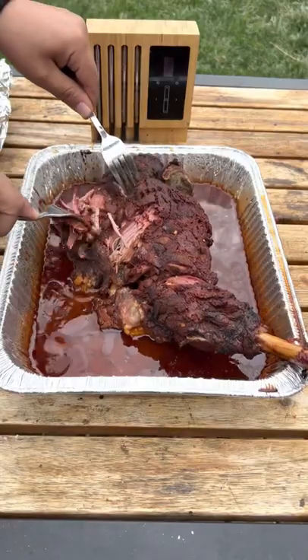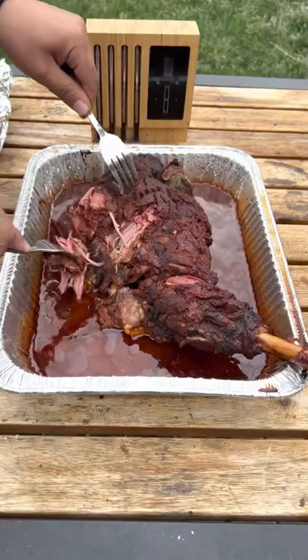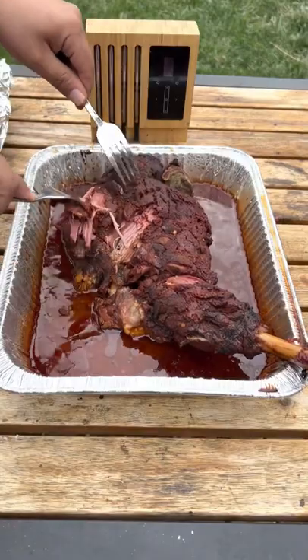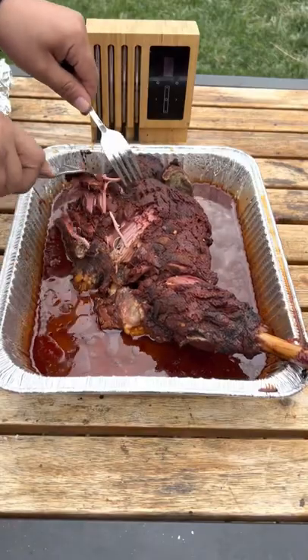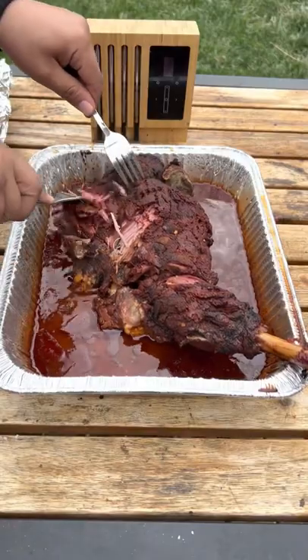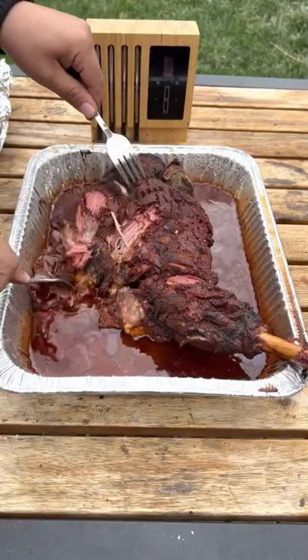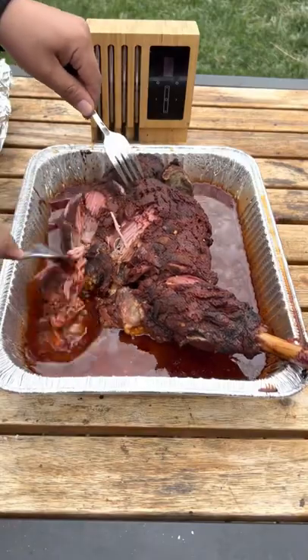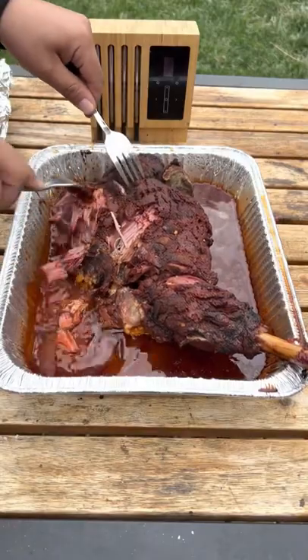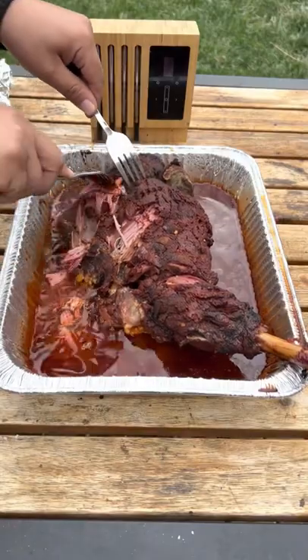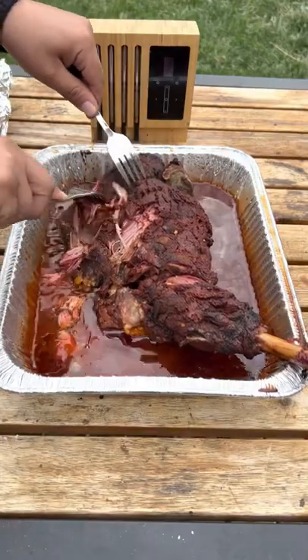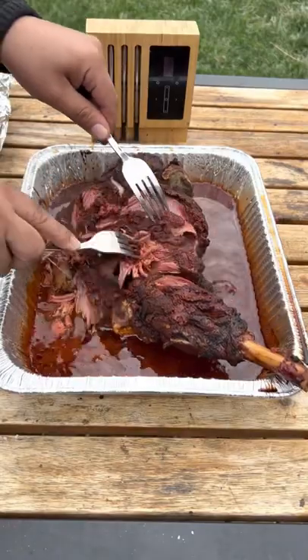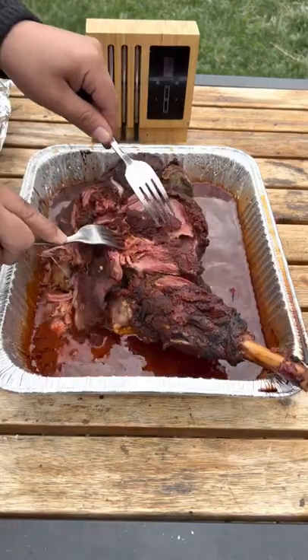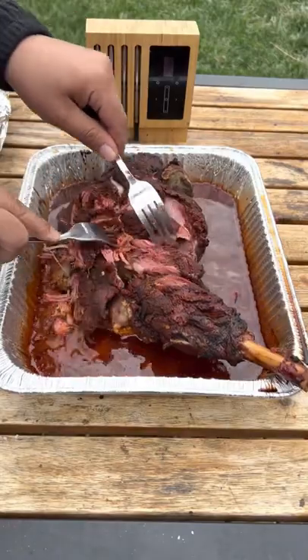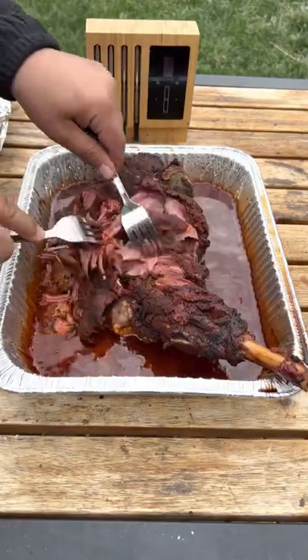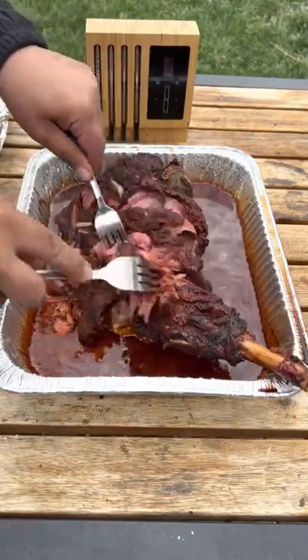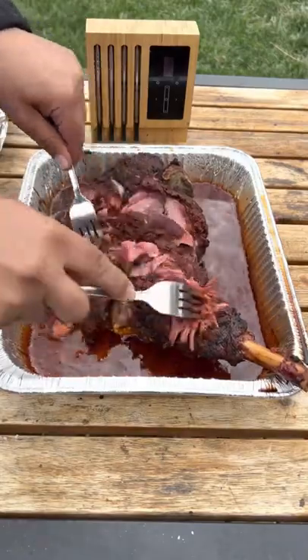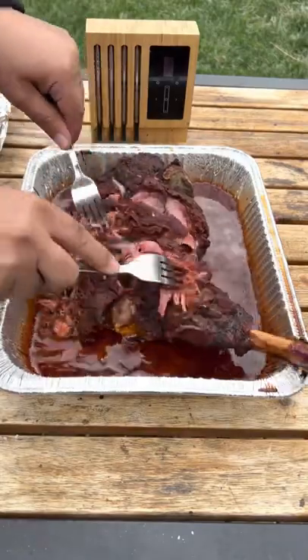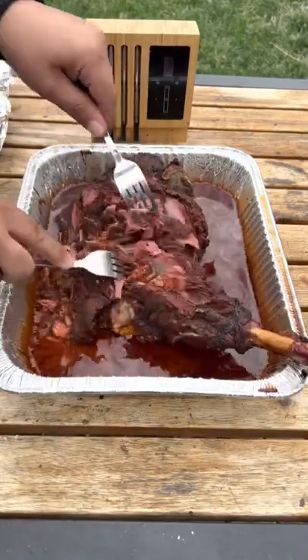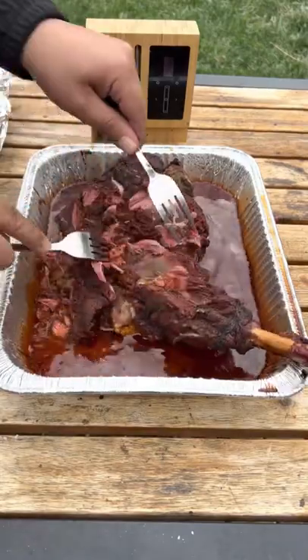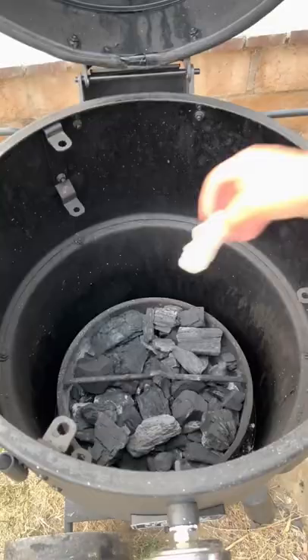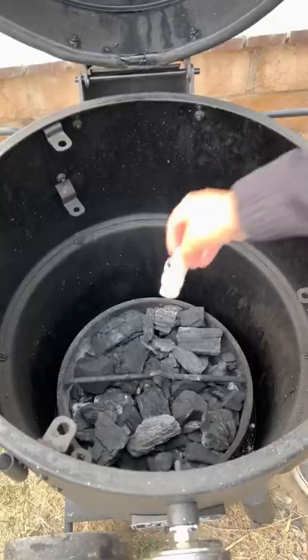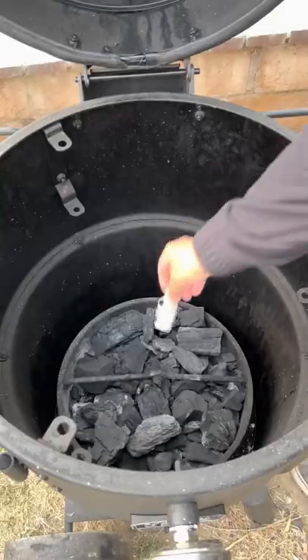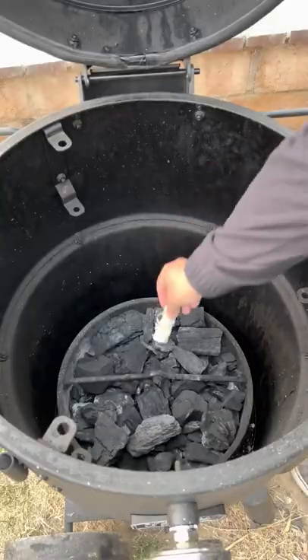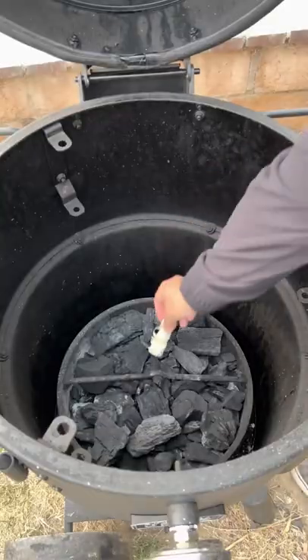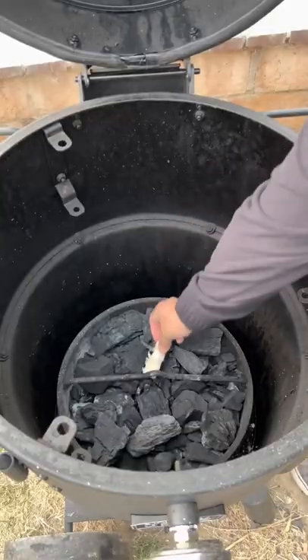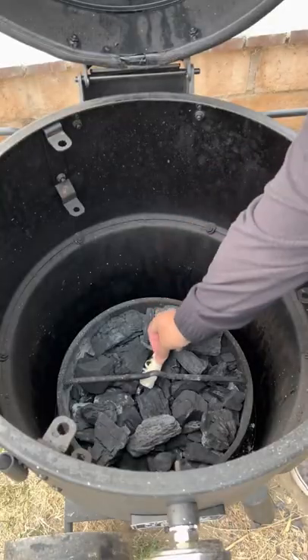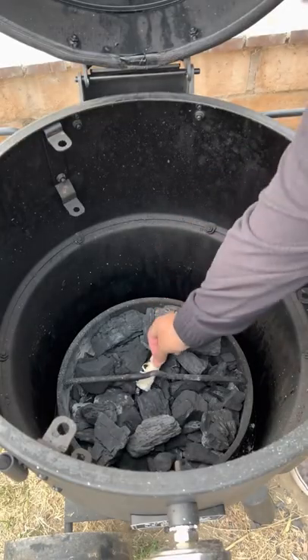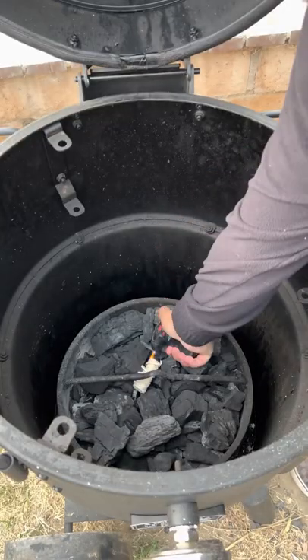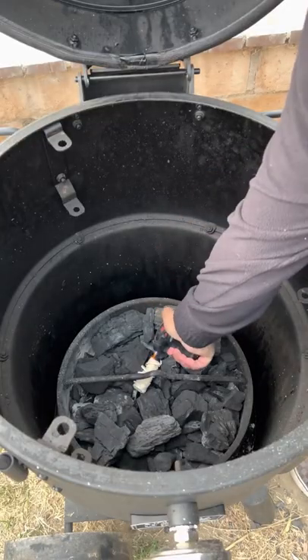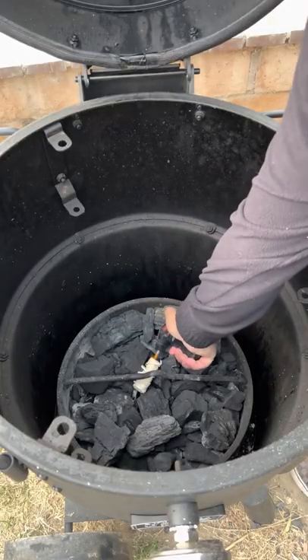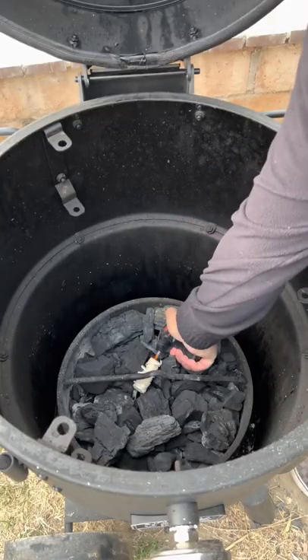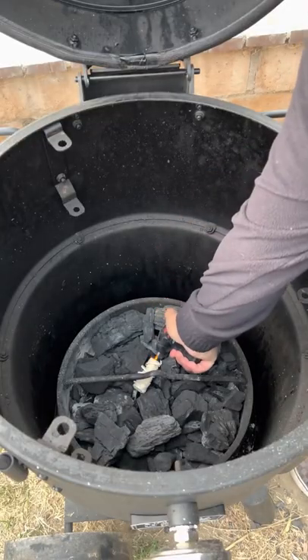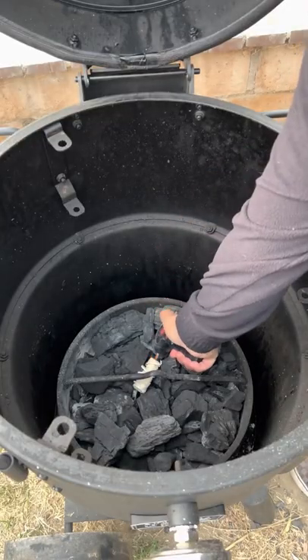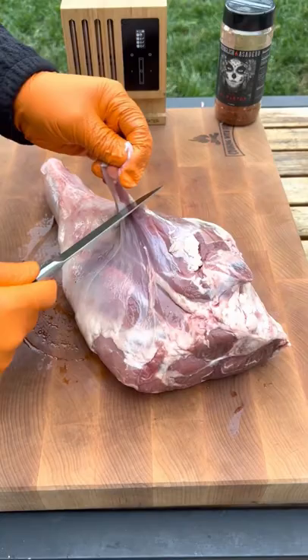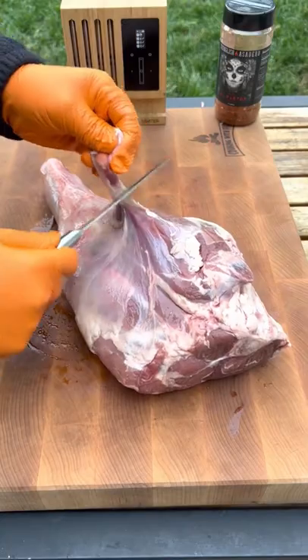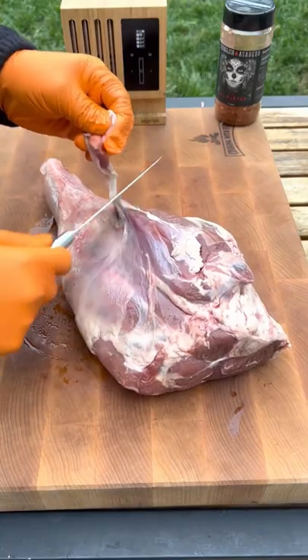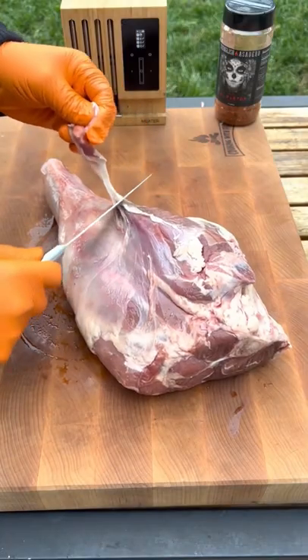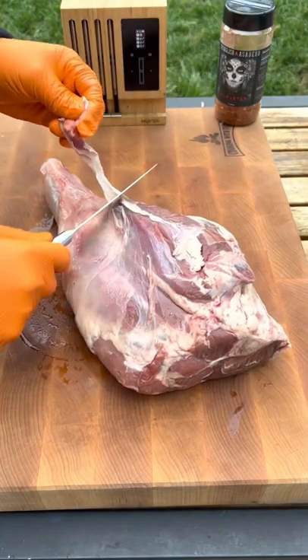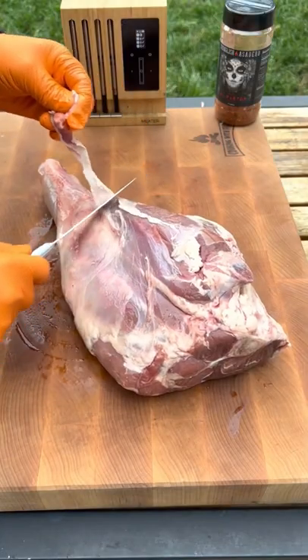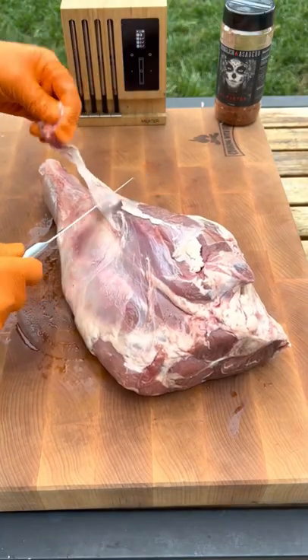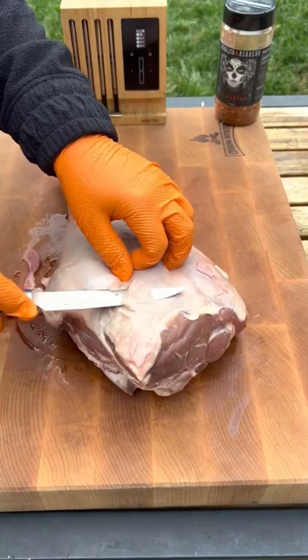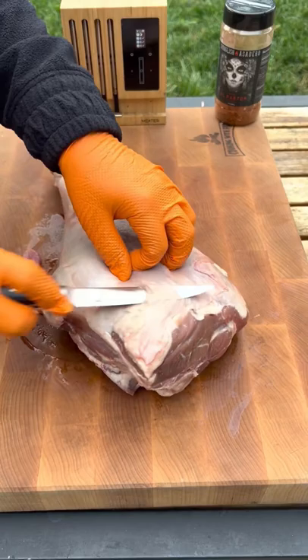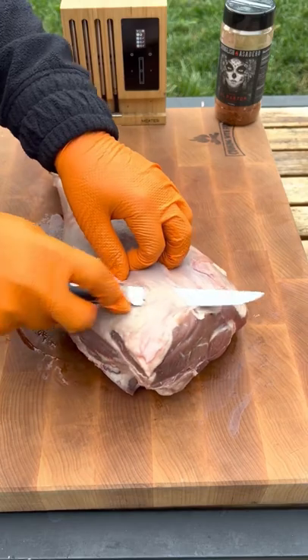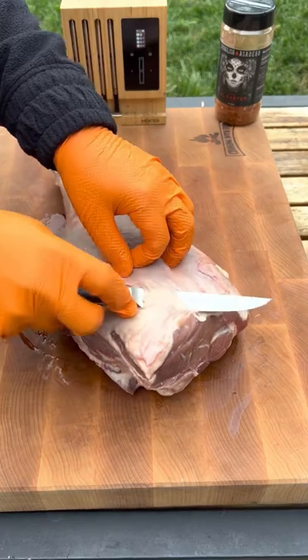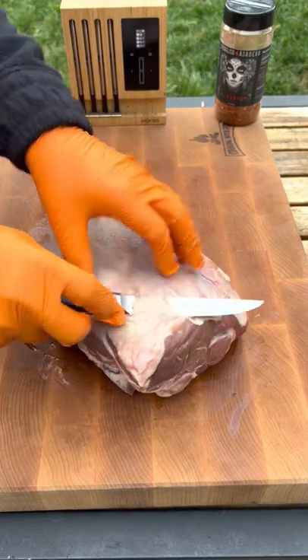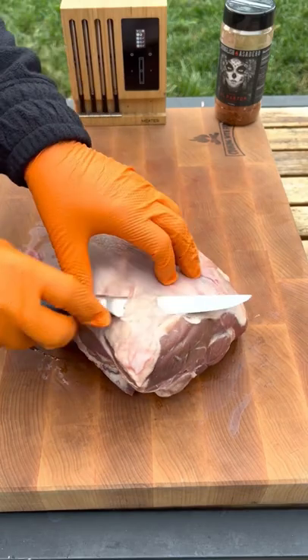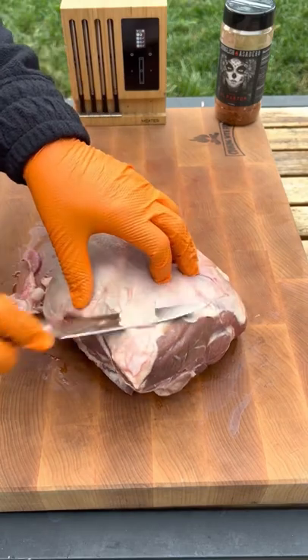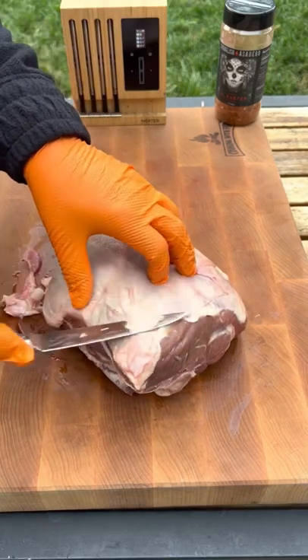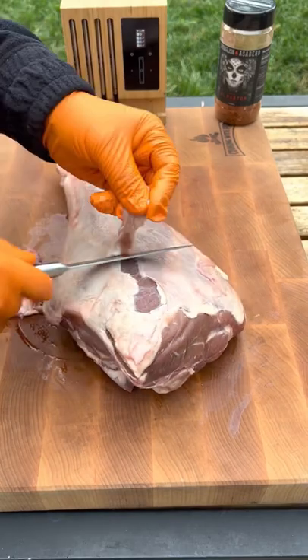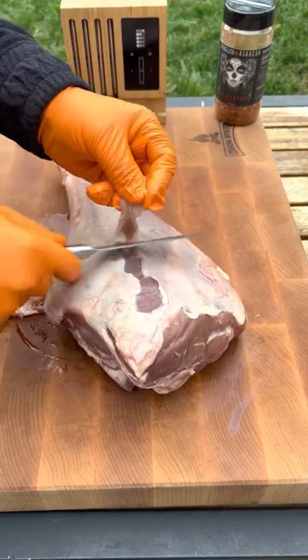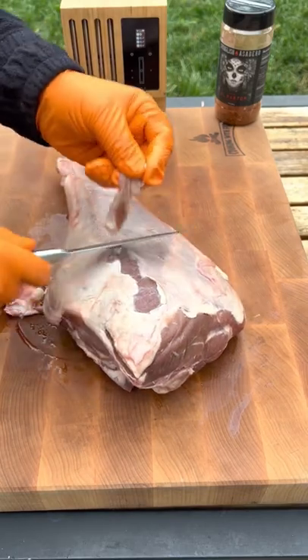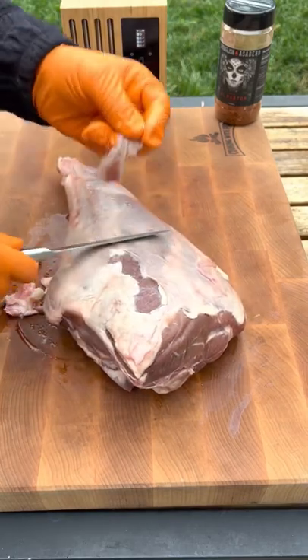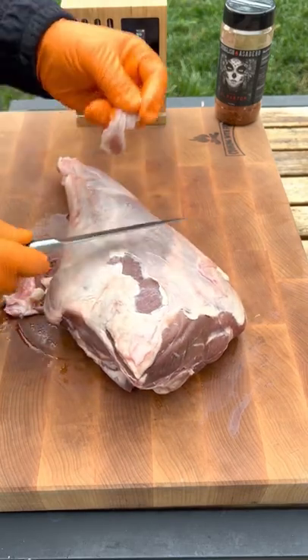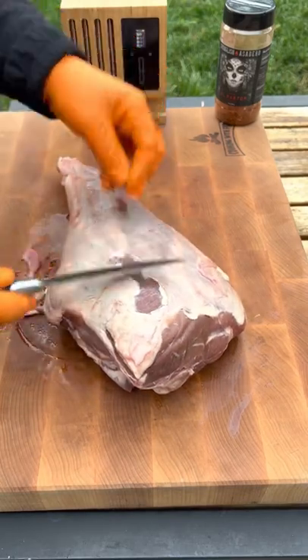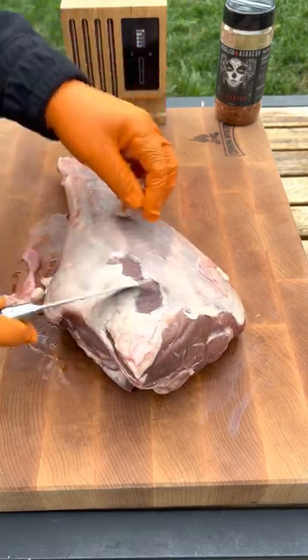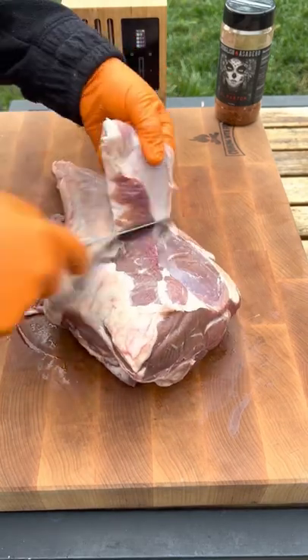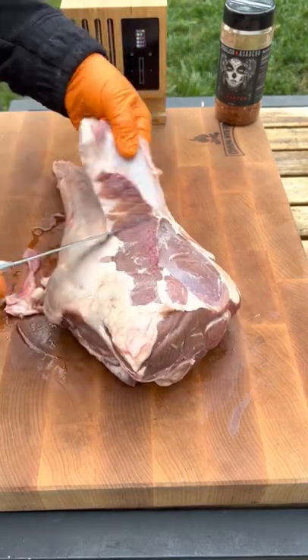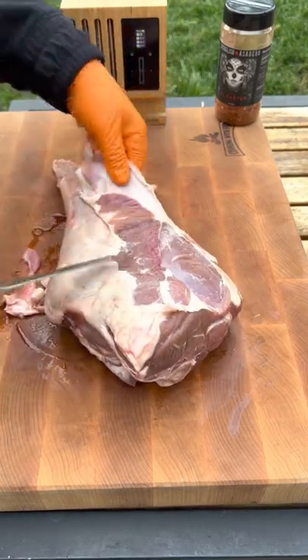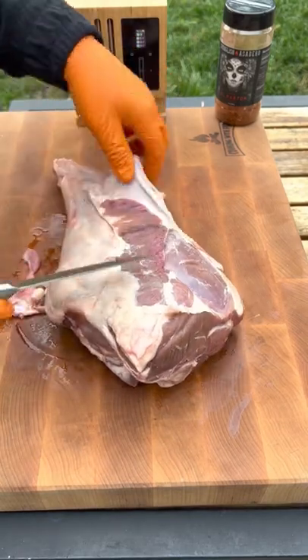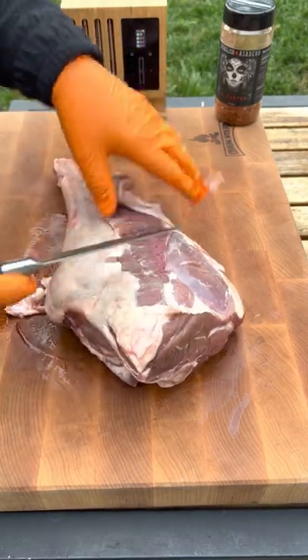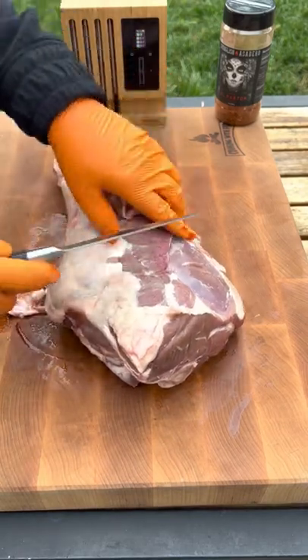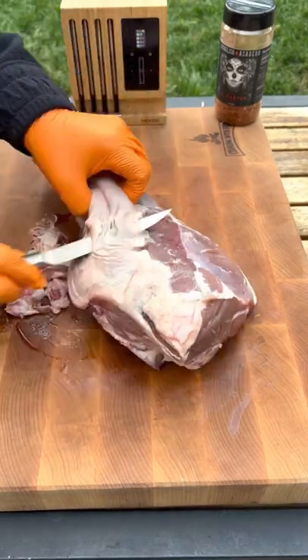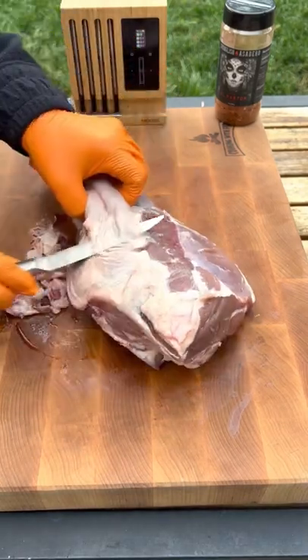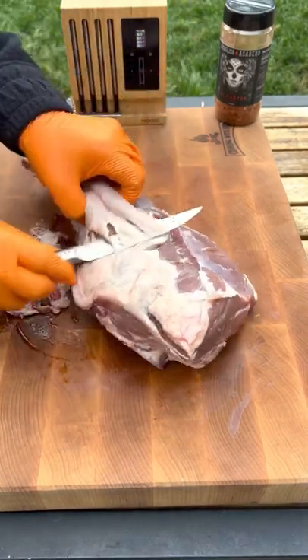Let's make some delicious lamb birria with a leg of lamb. Smoker nice and hot, you want it at 275 degrees.